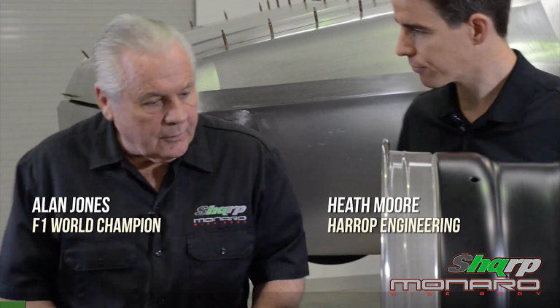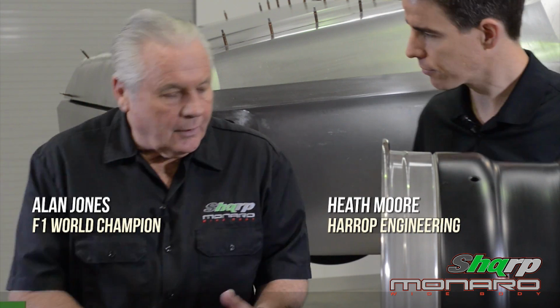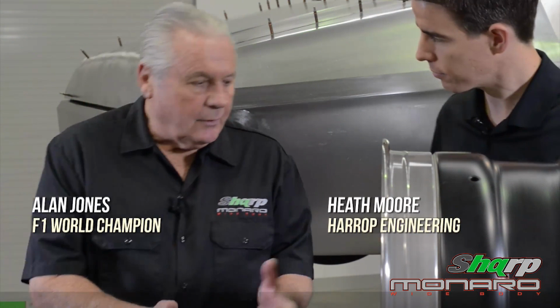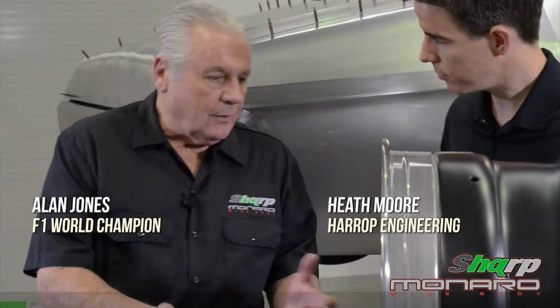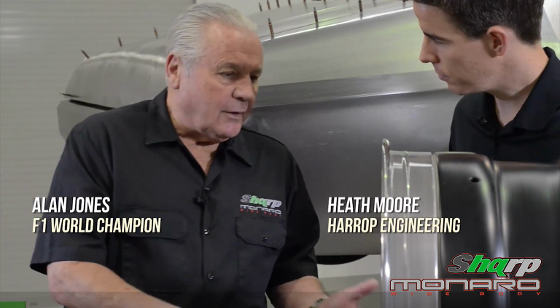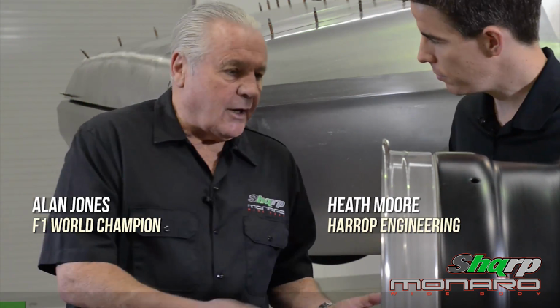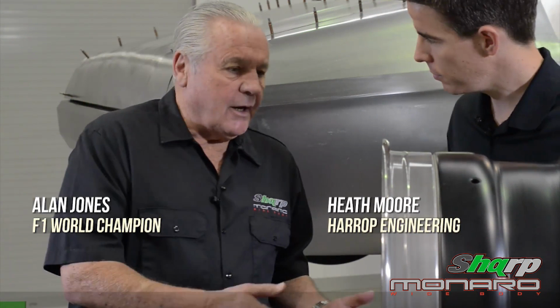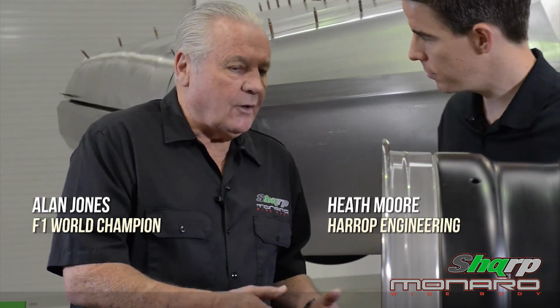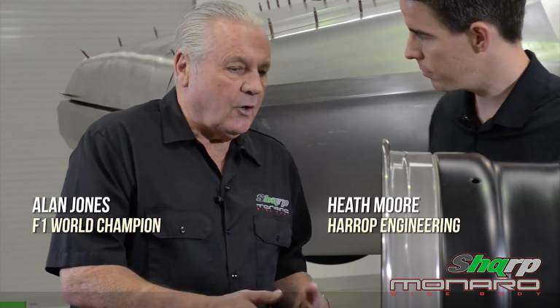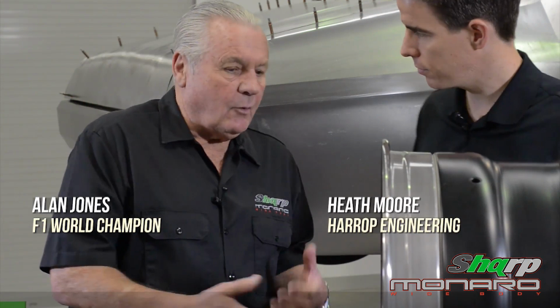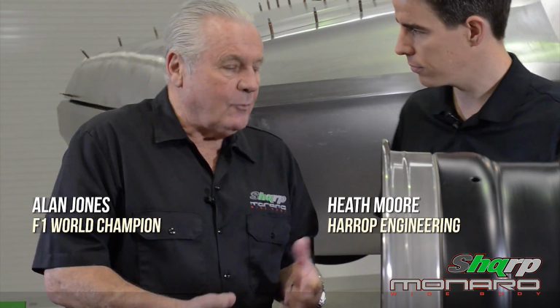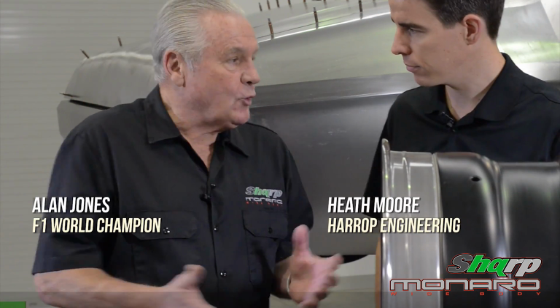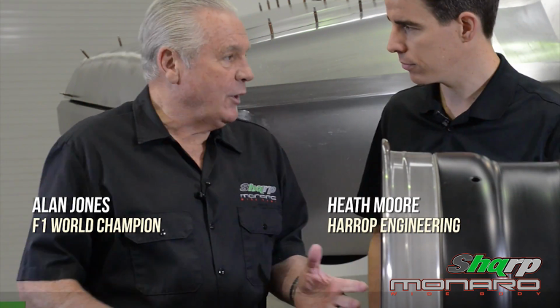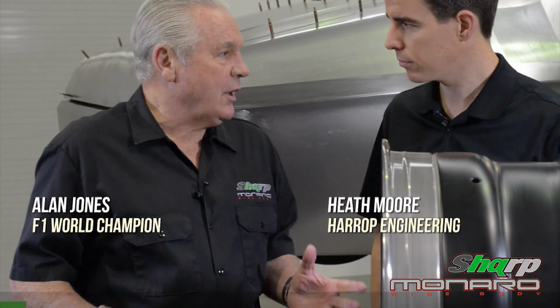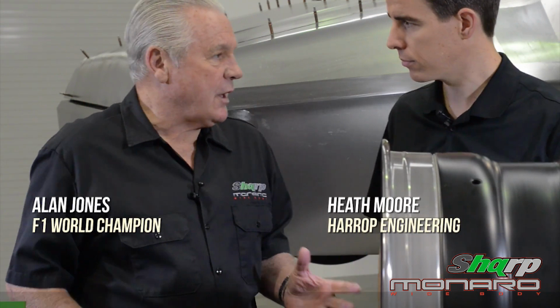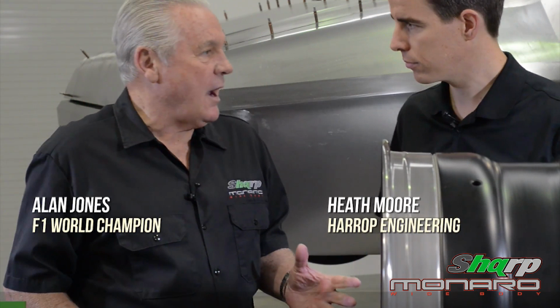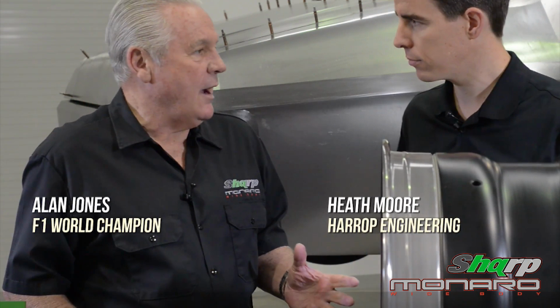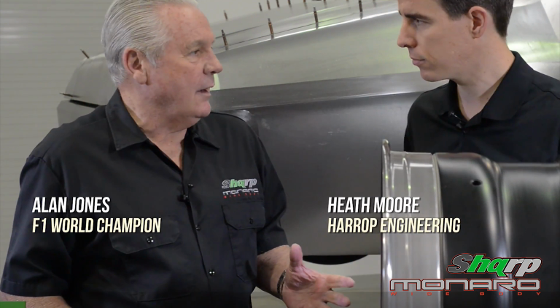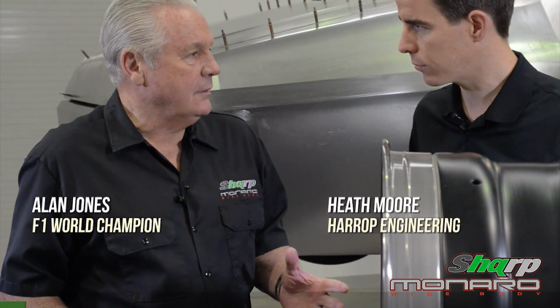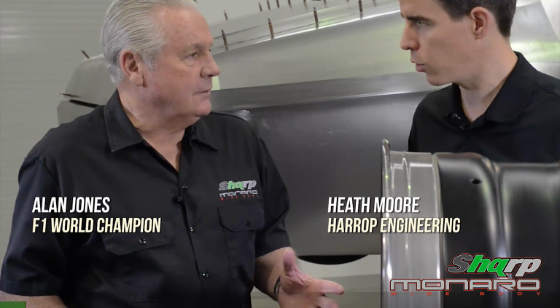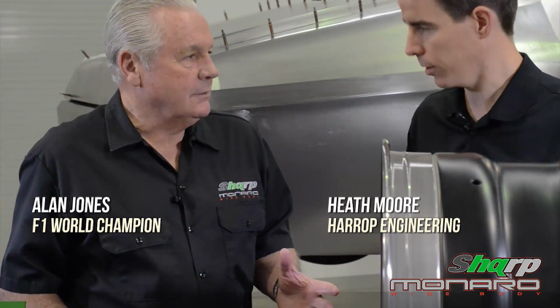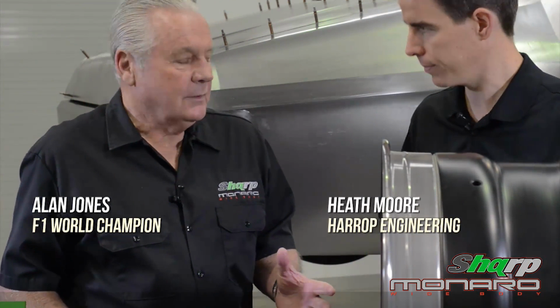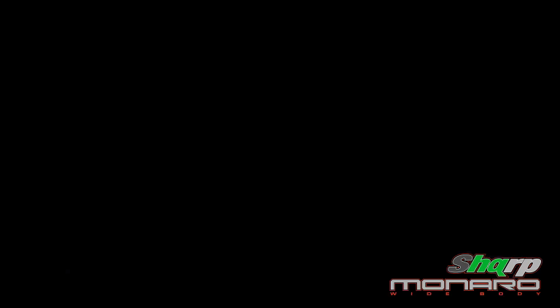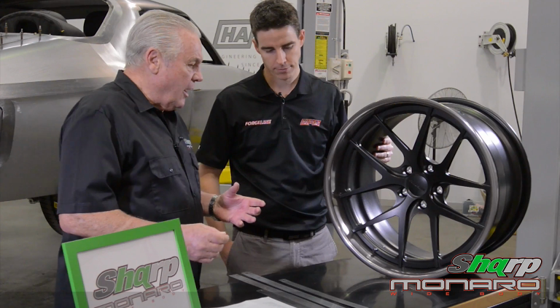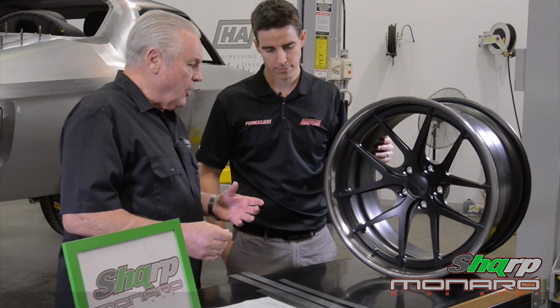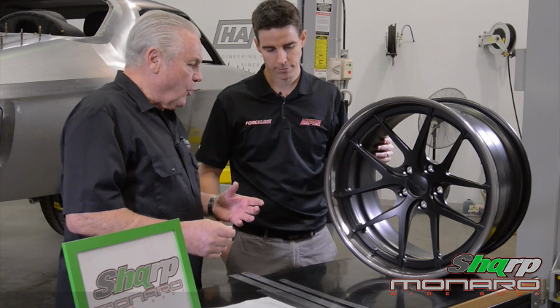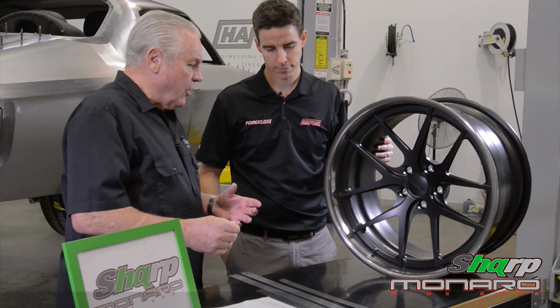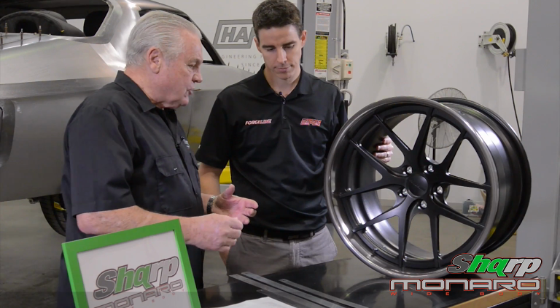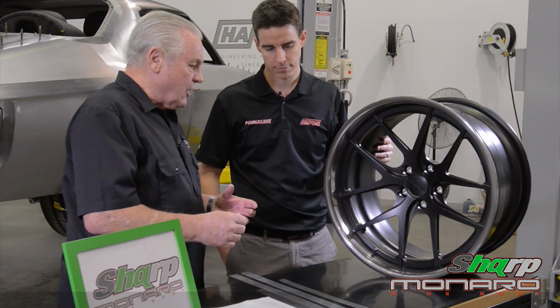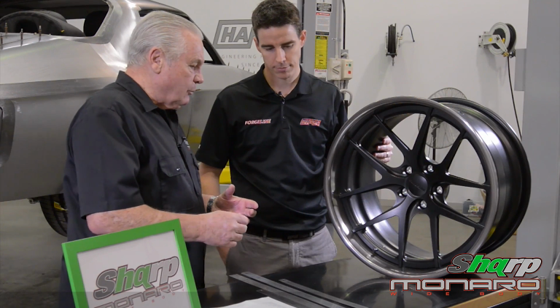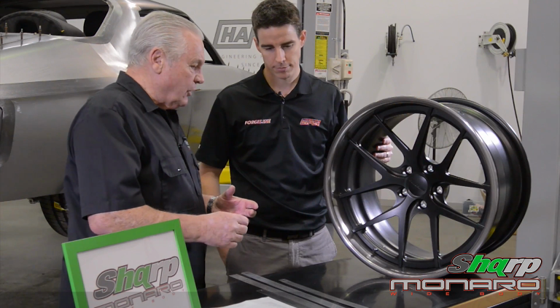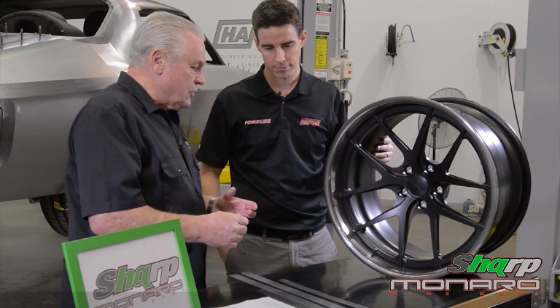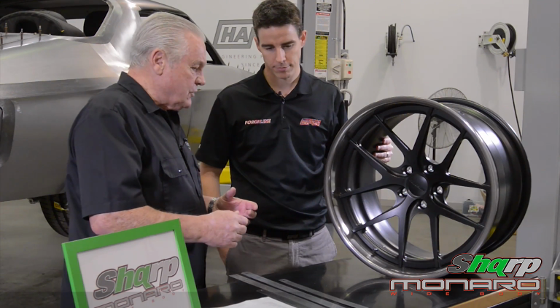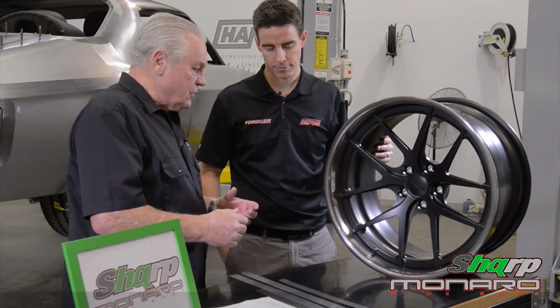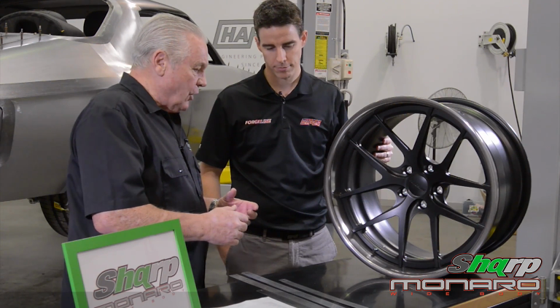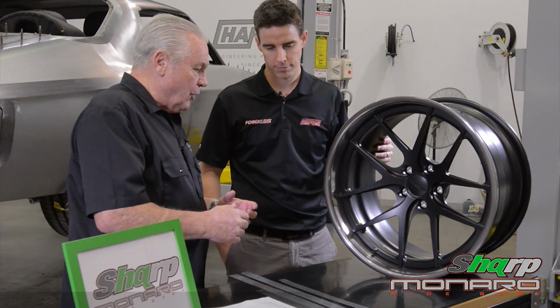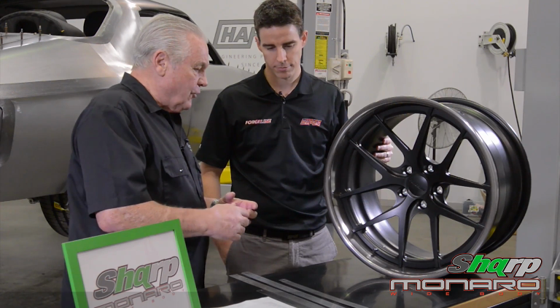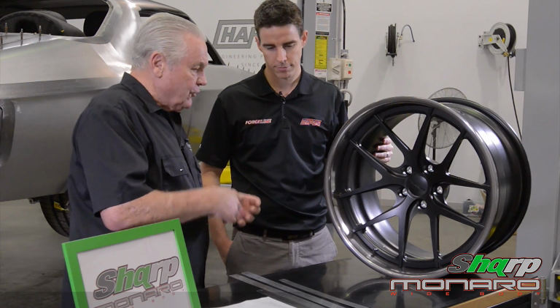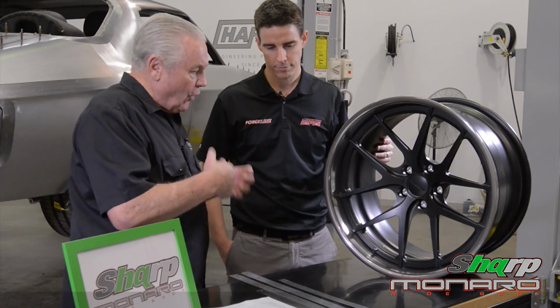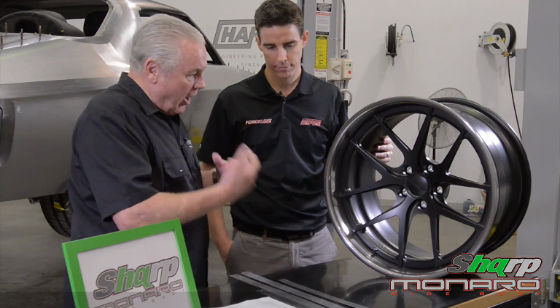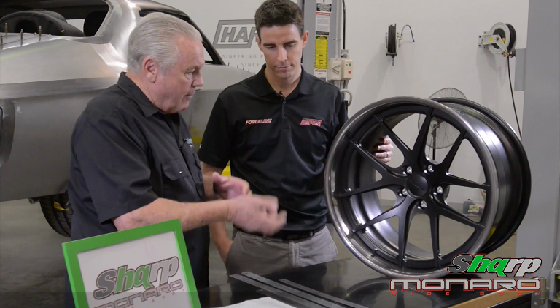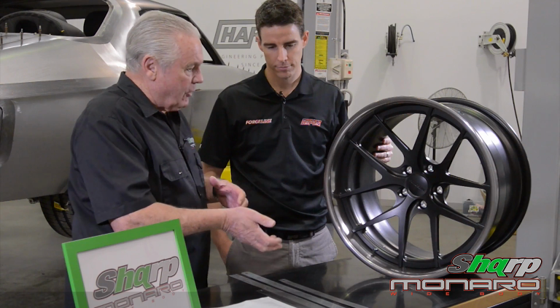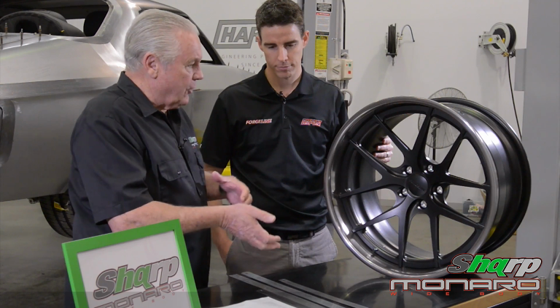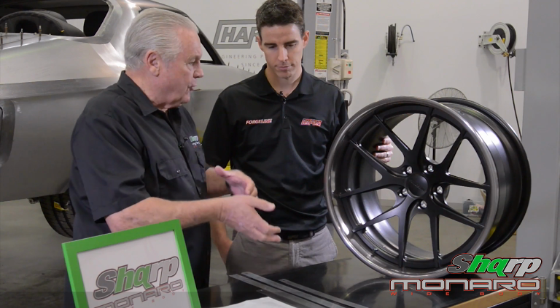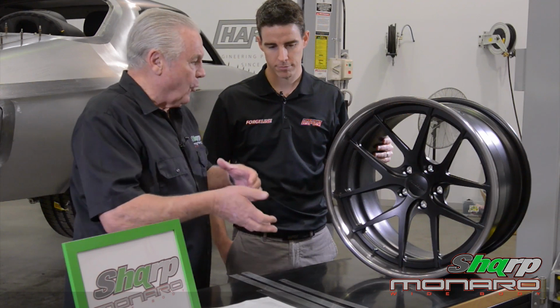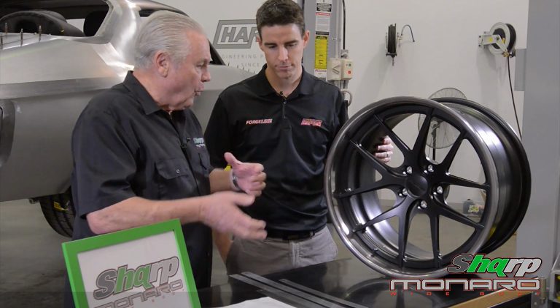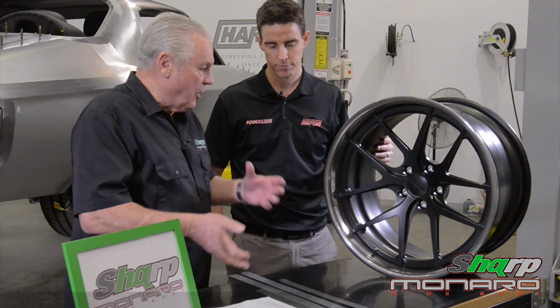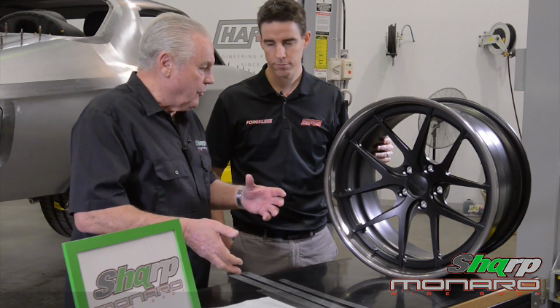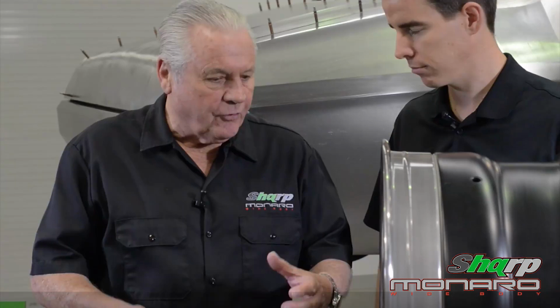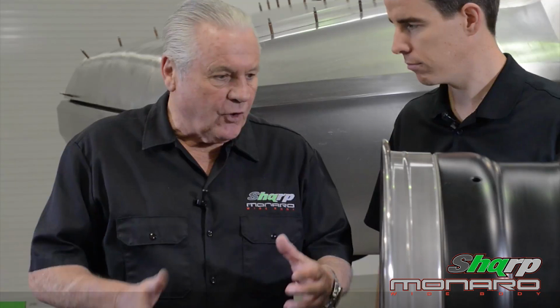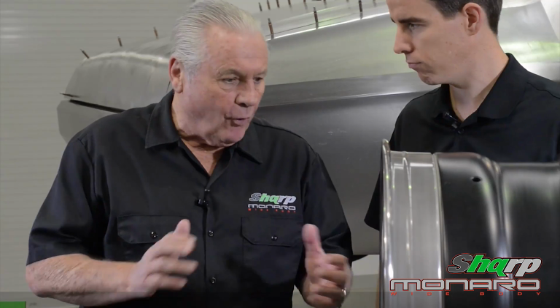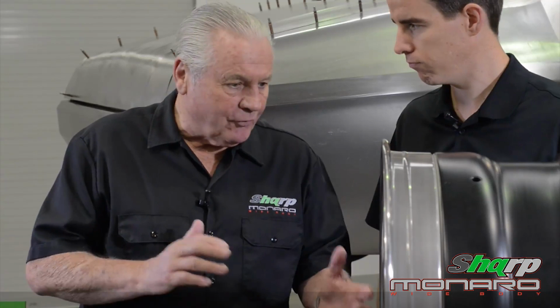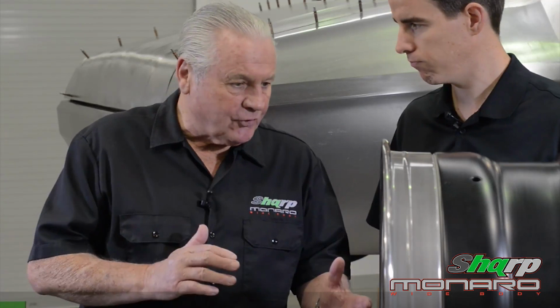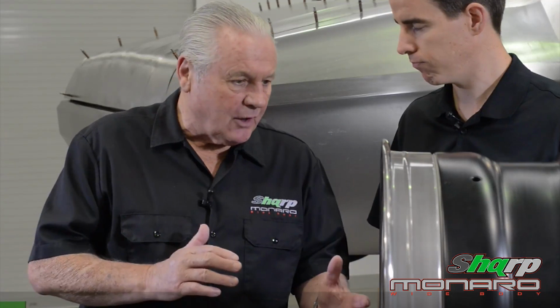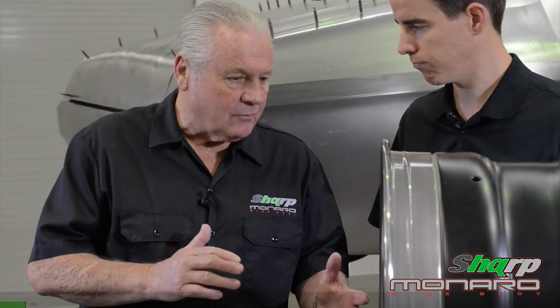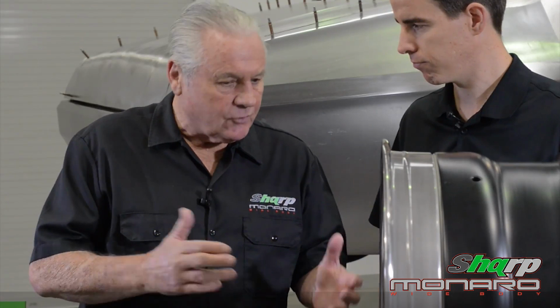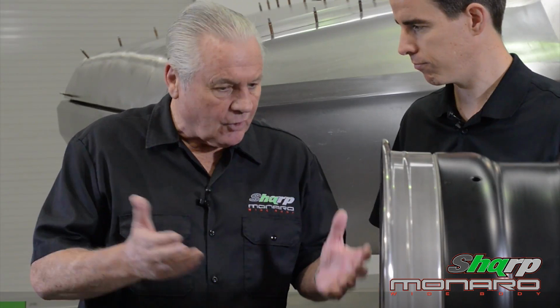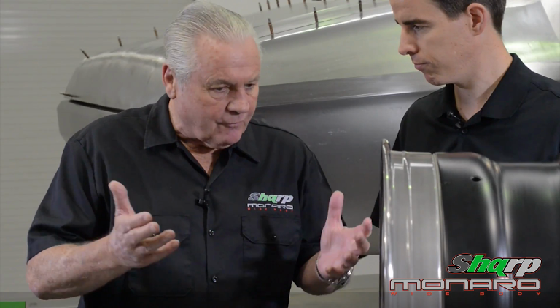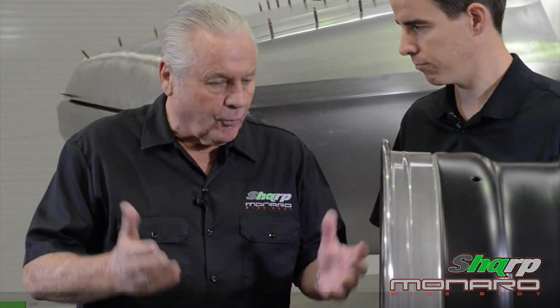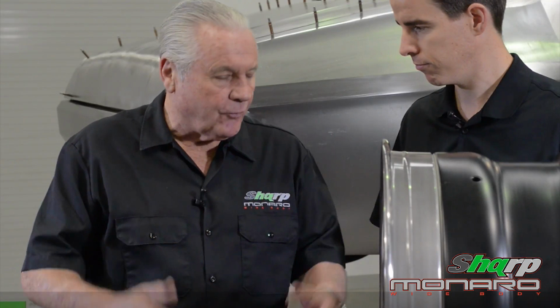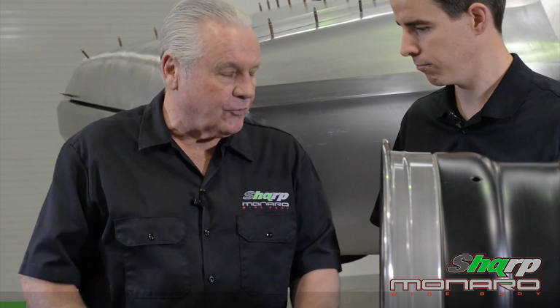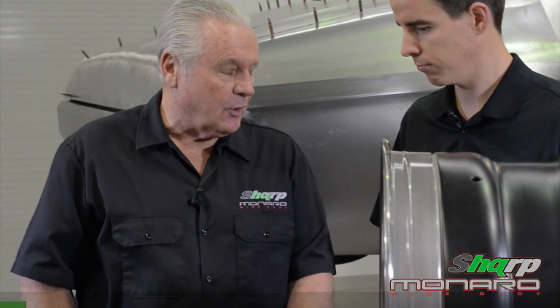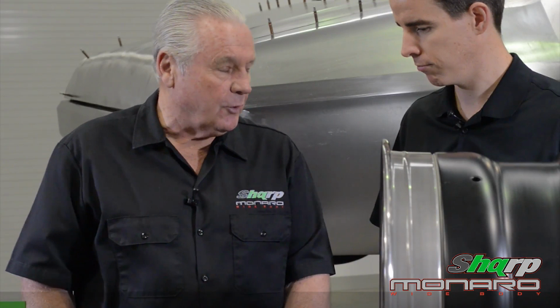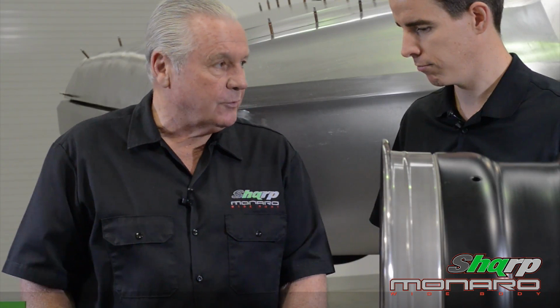Keith, I'm doing a car. How do I establish the diameter, the width, the offset, and so forth and so on?